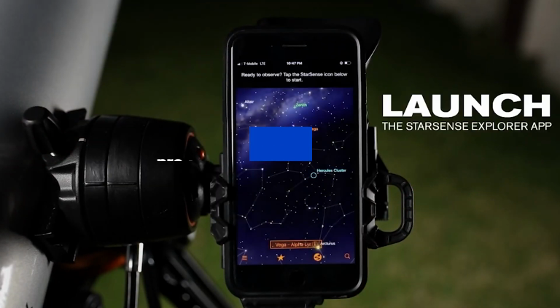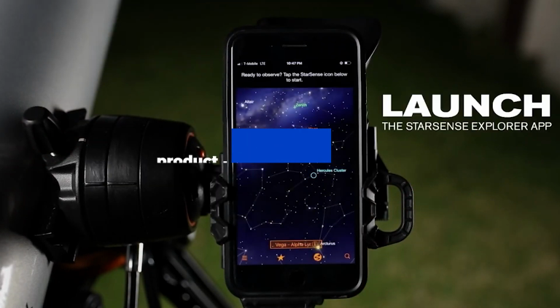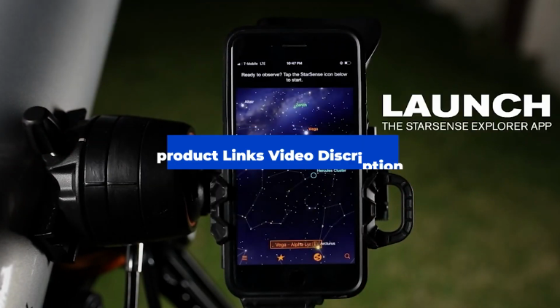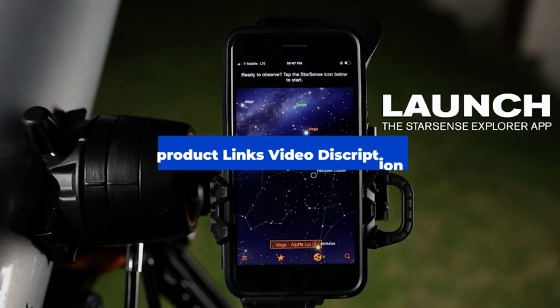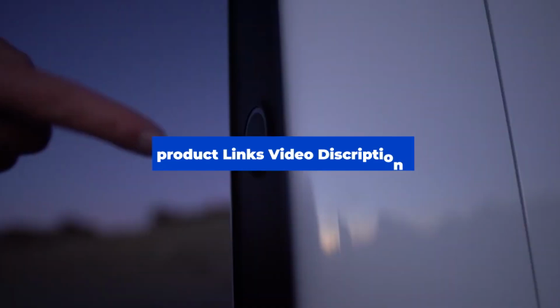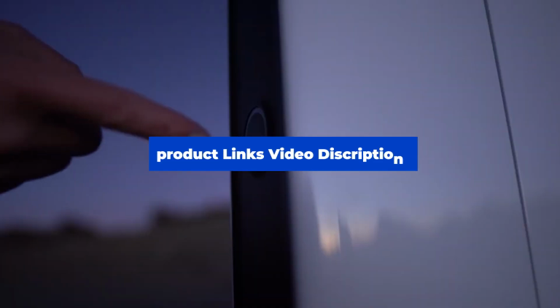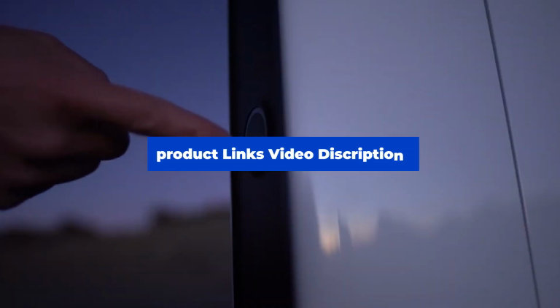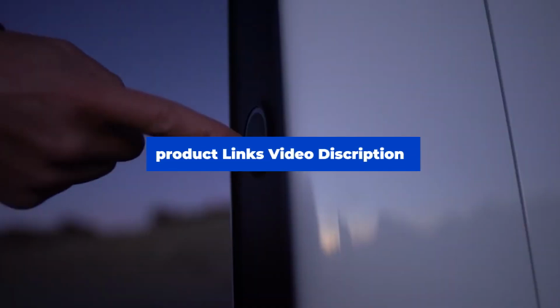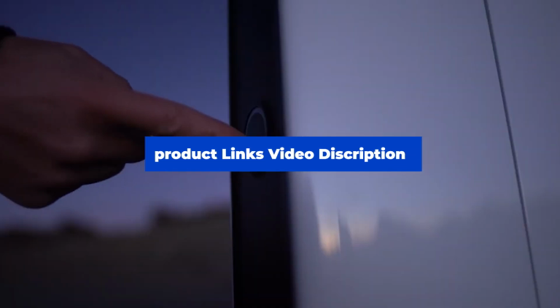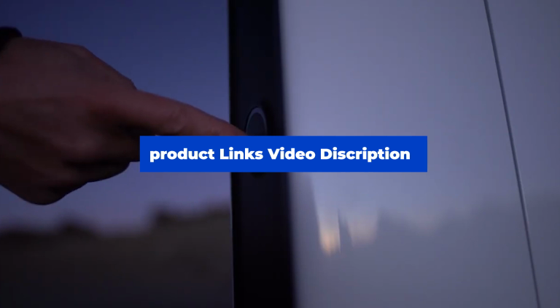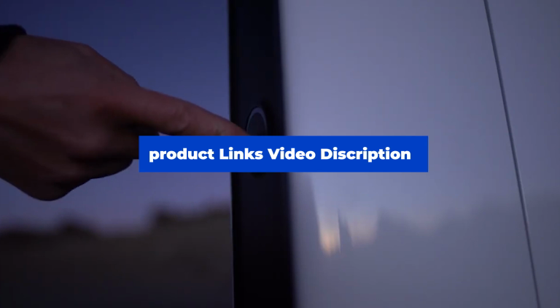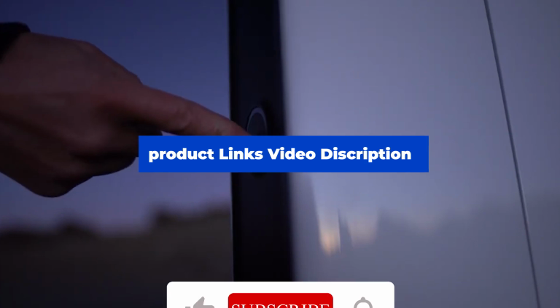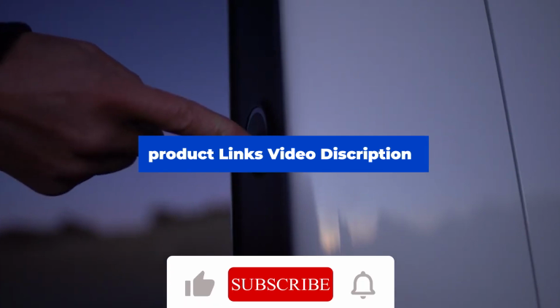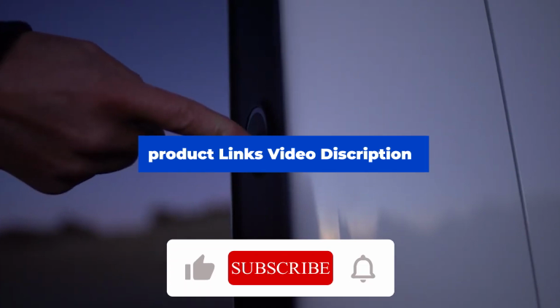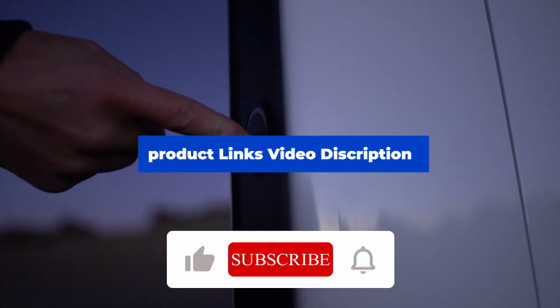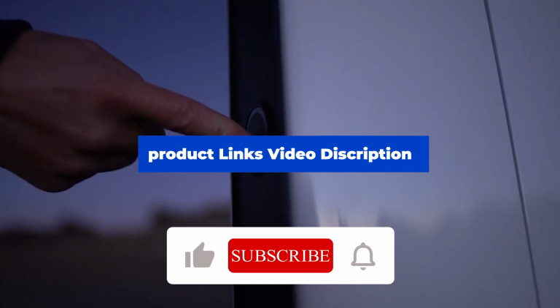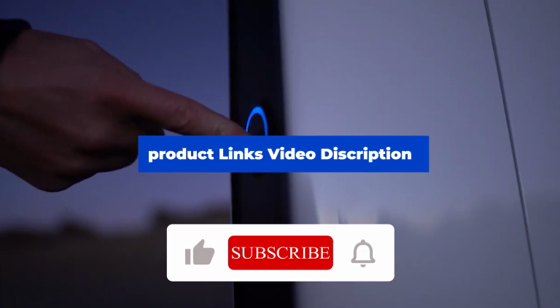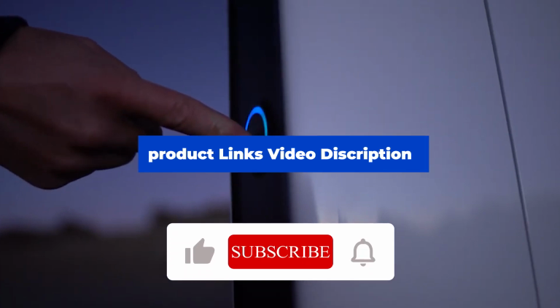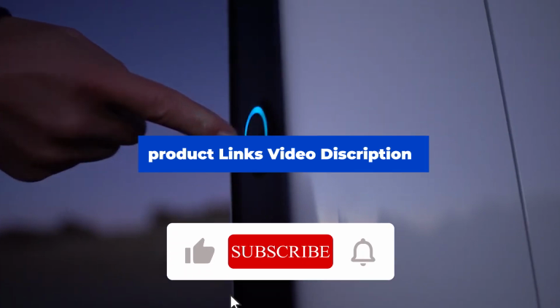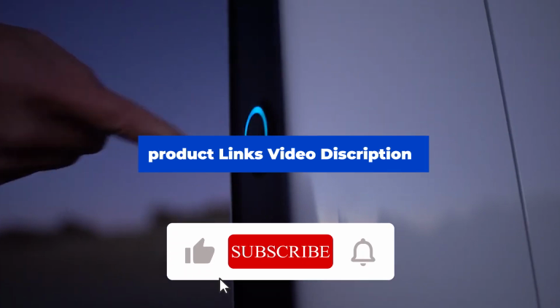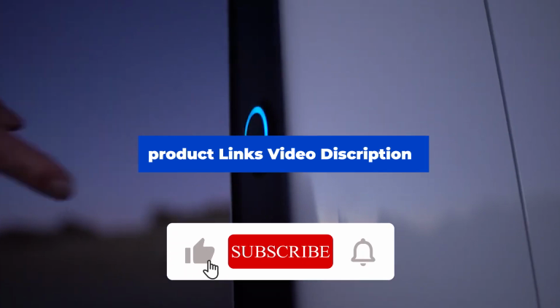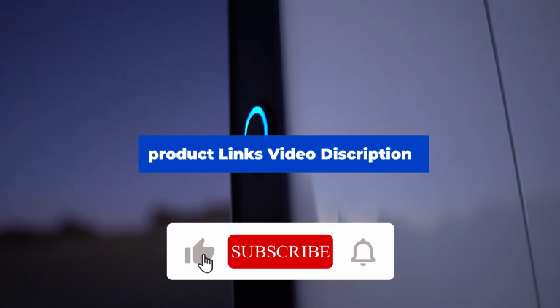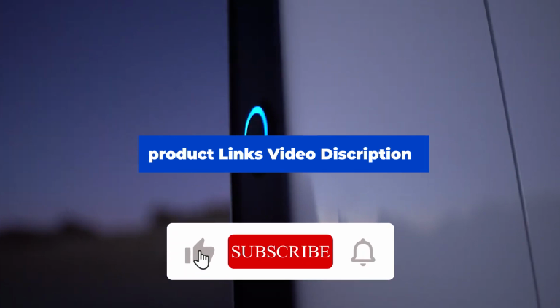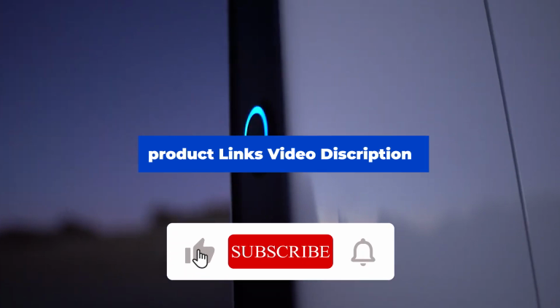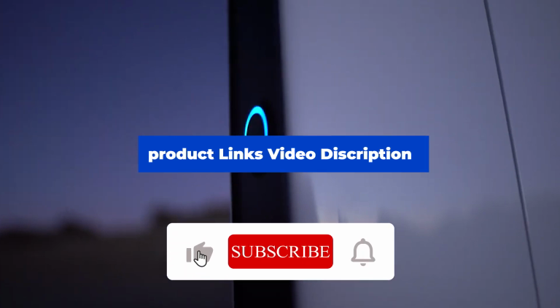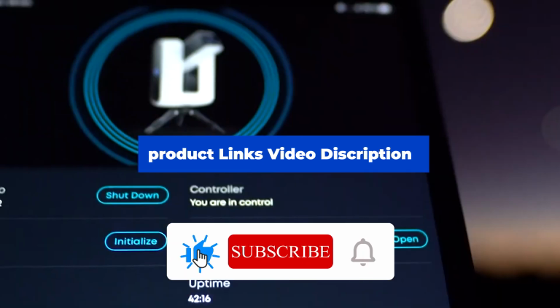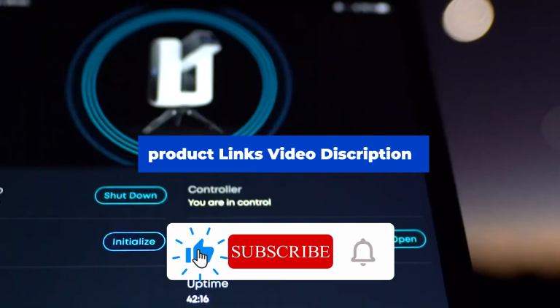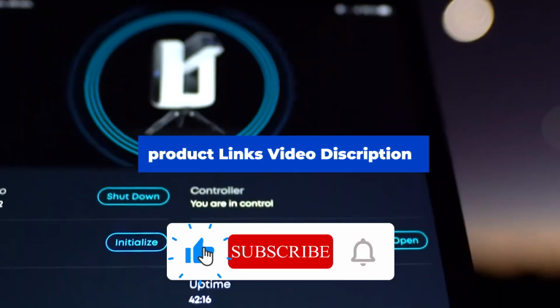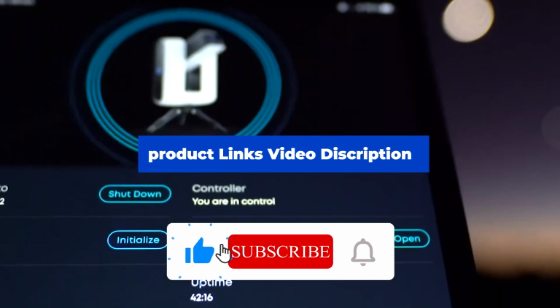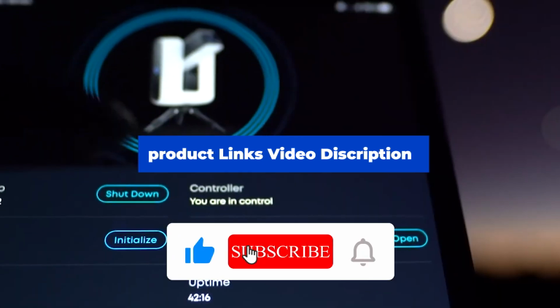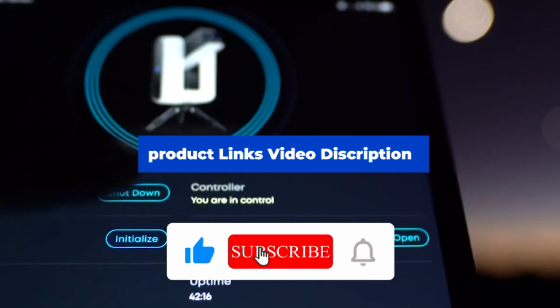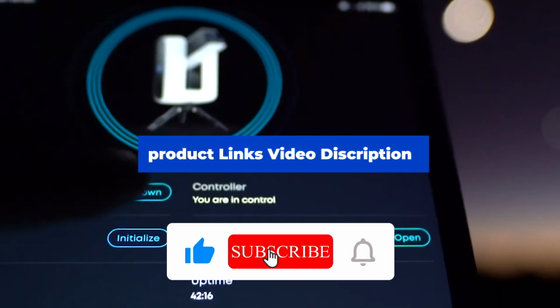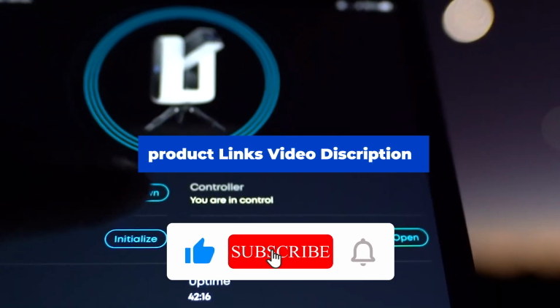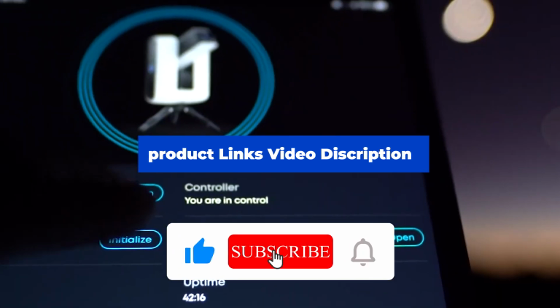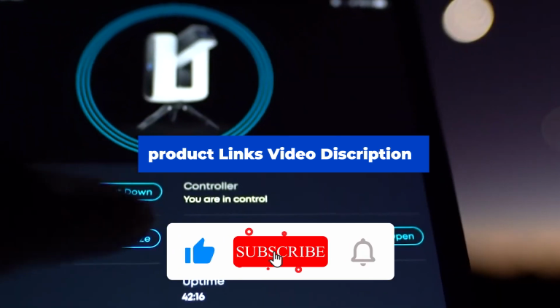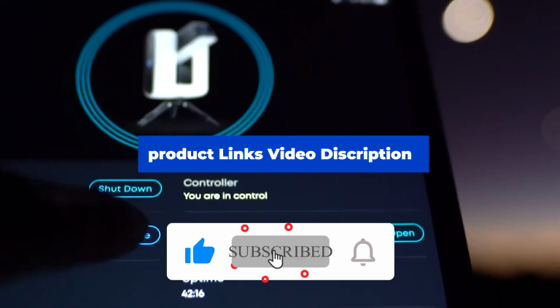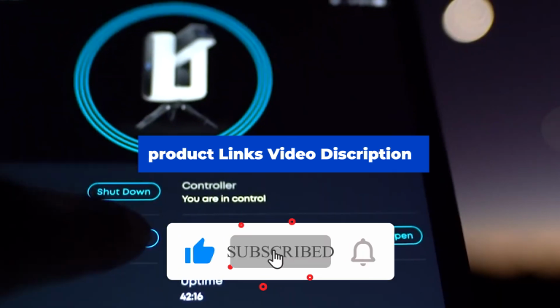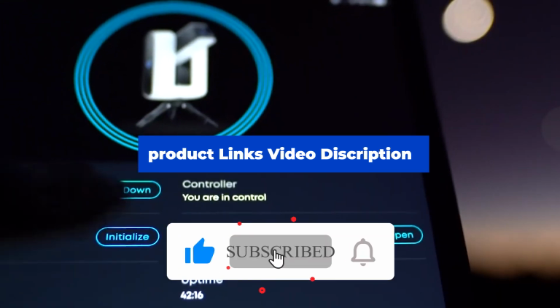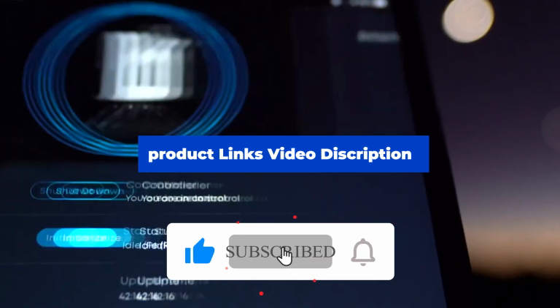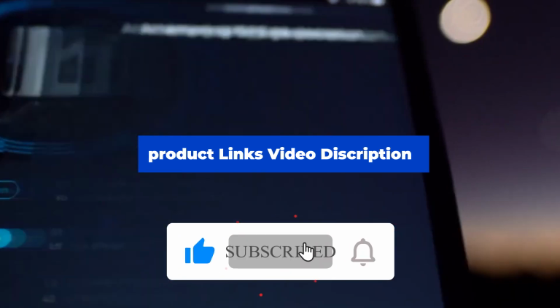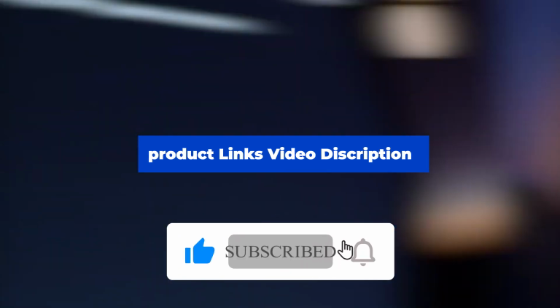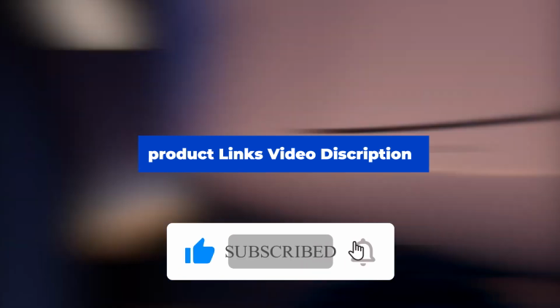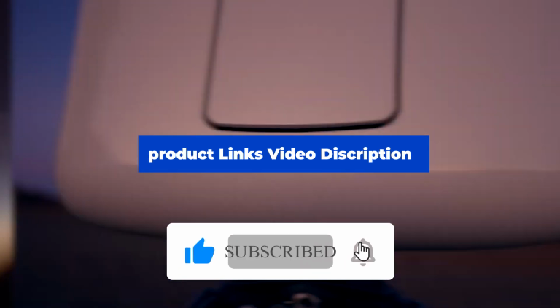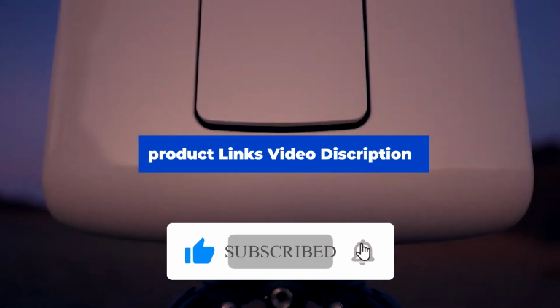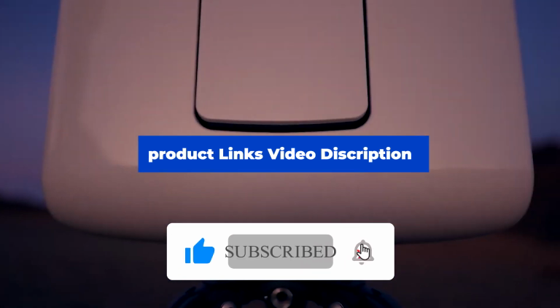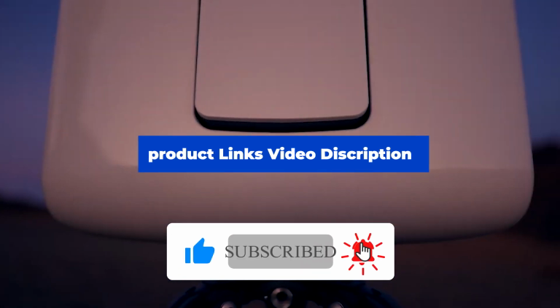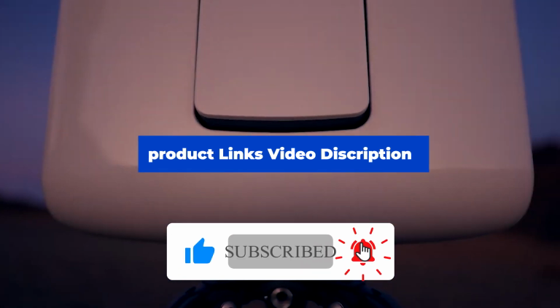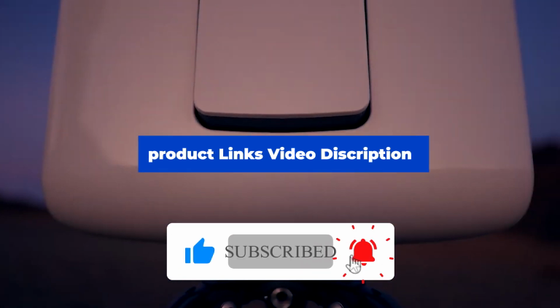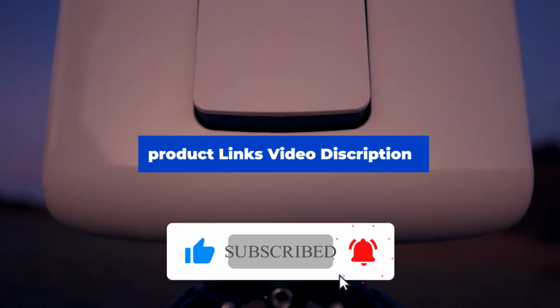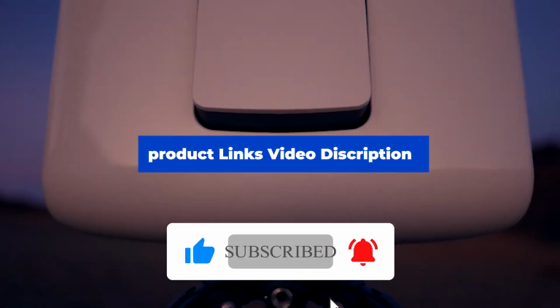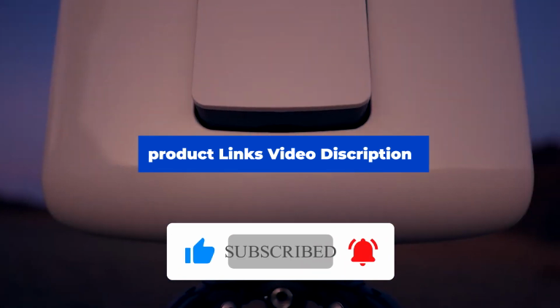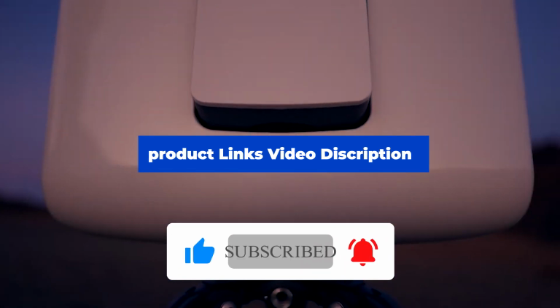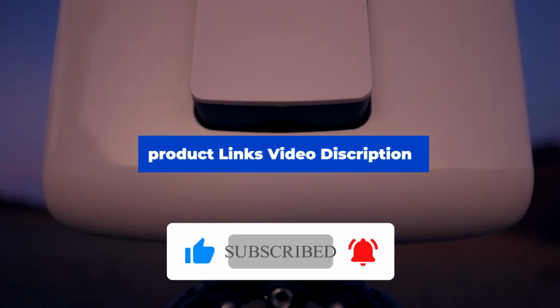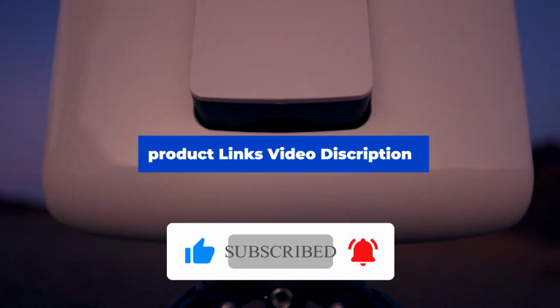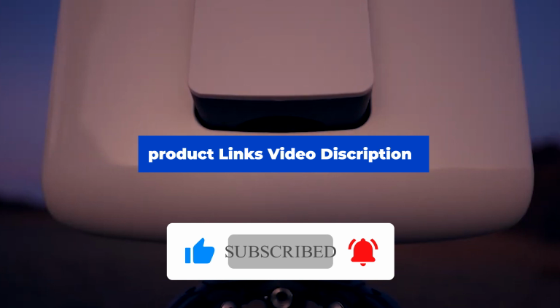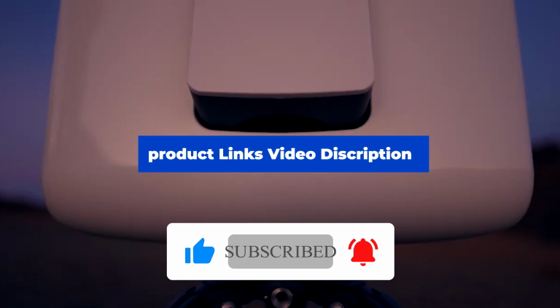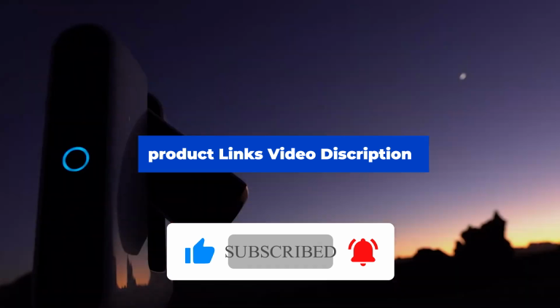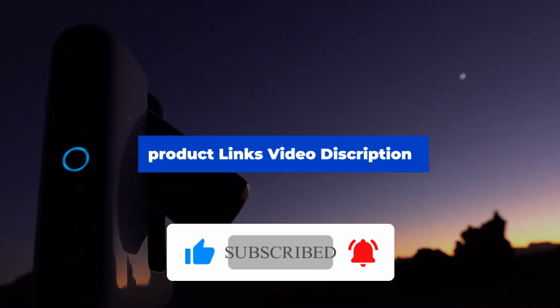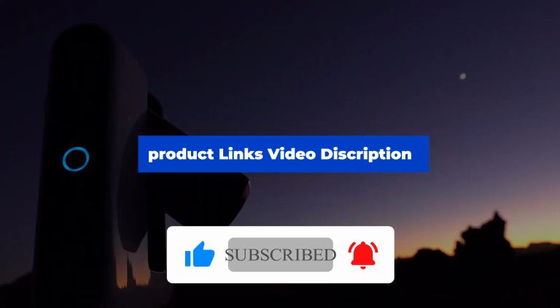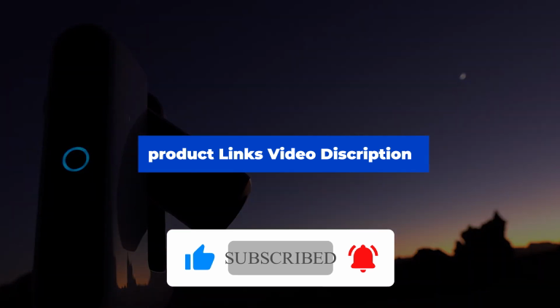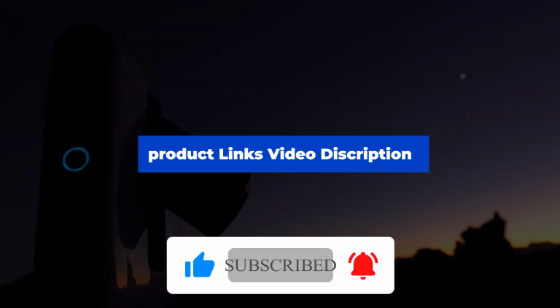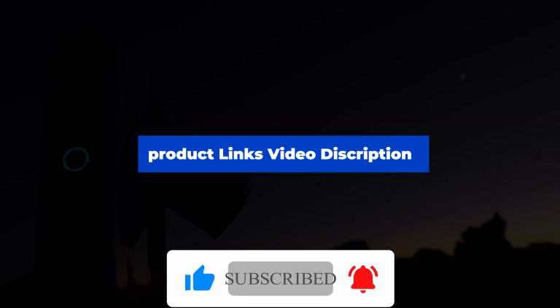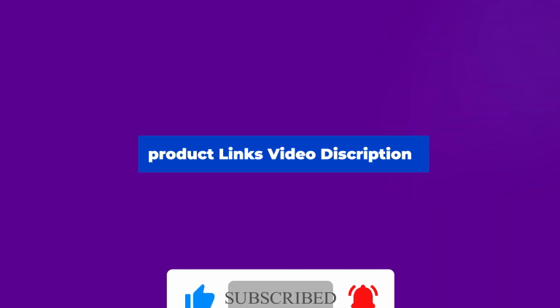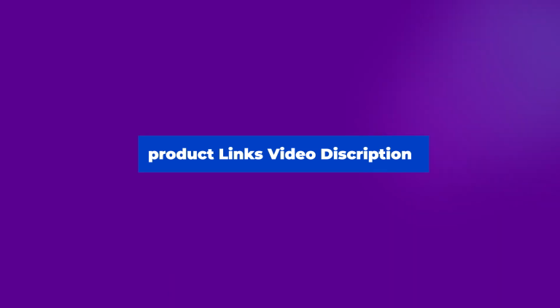For more information, I have put links to the products in the description. Like the video, comment, don't forget to subscribe, and let's get started with the video.